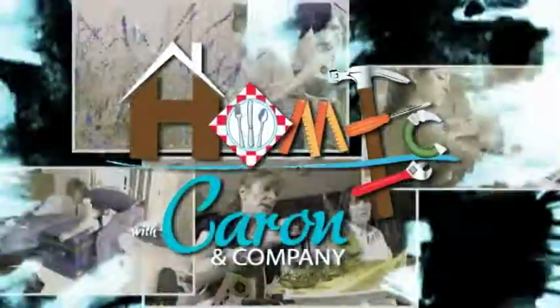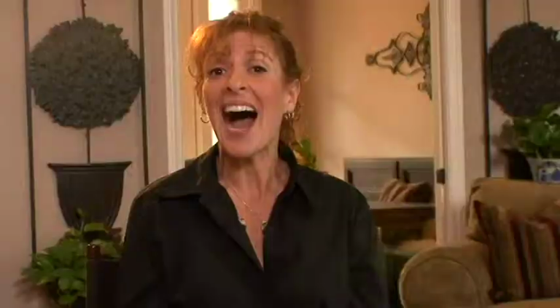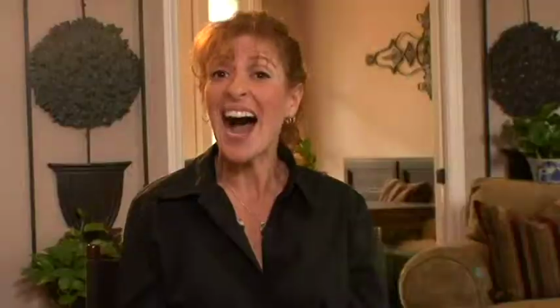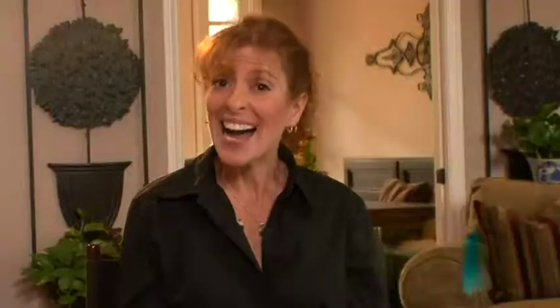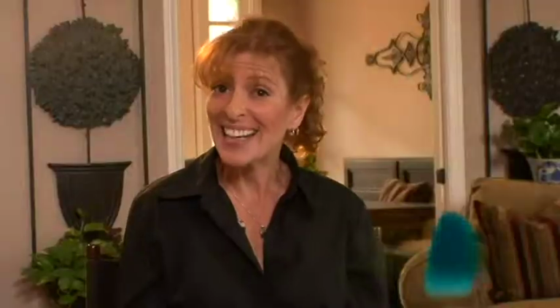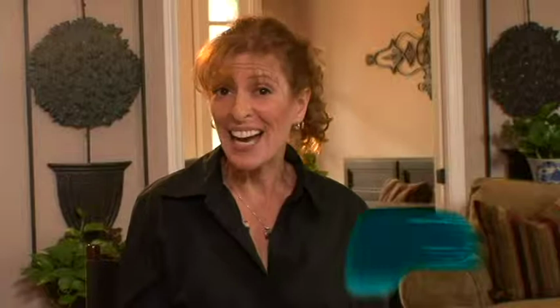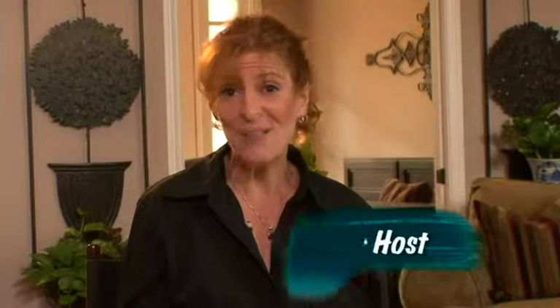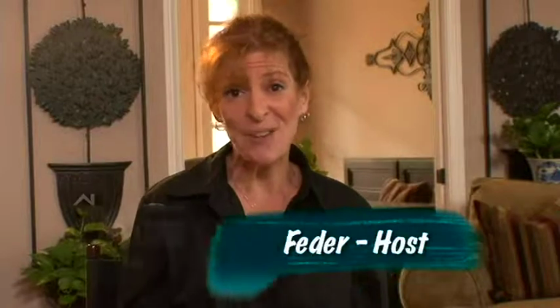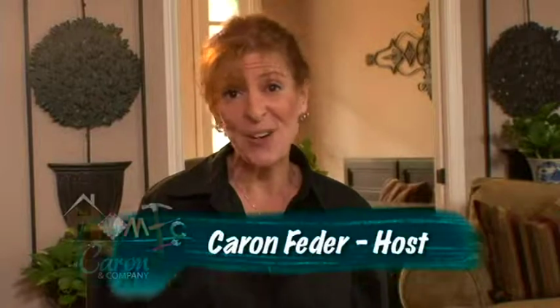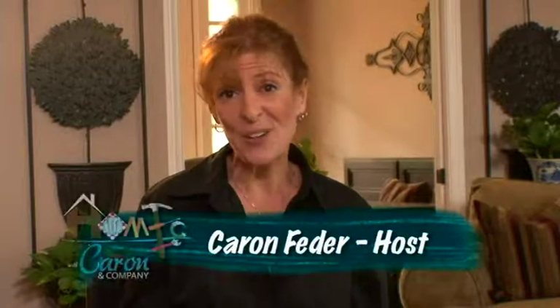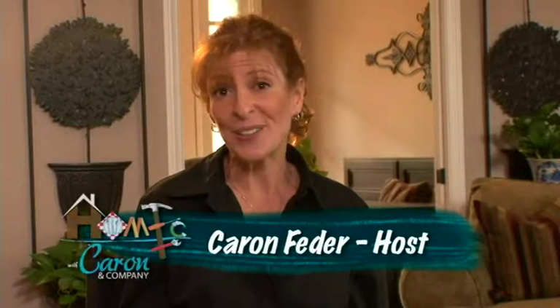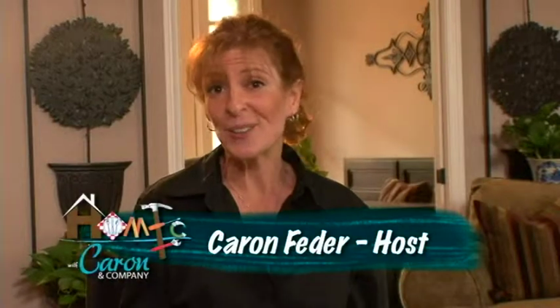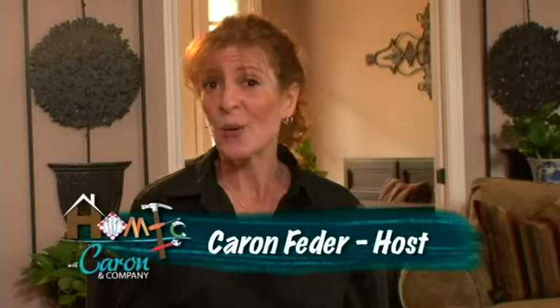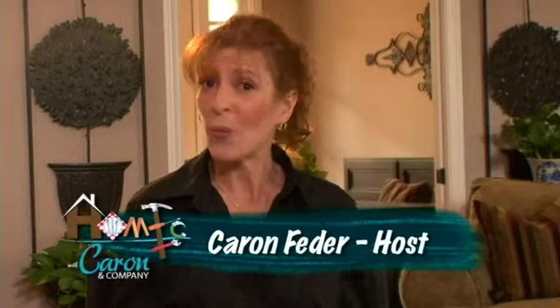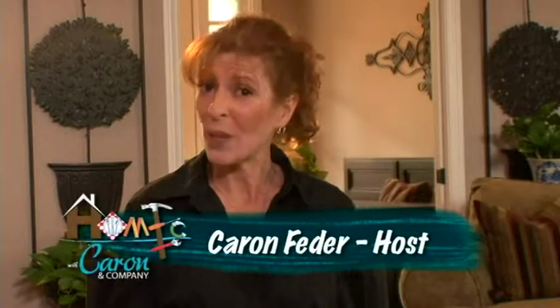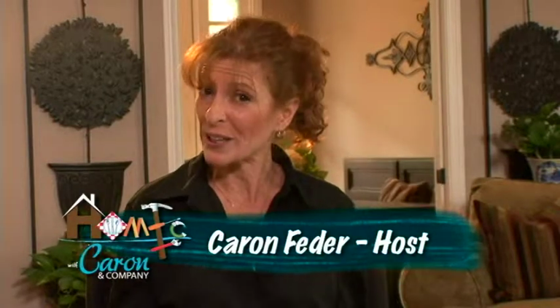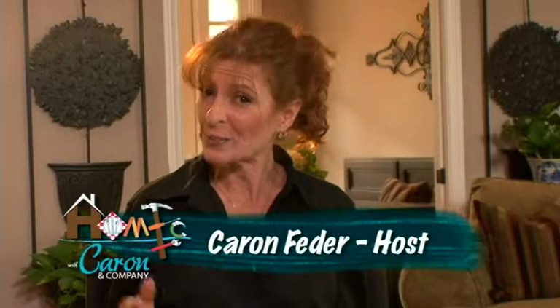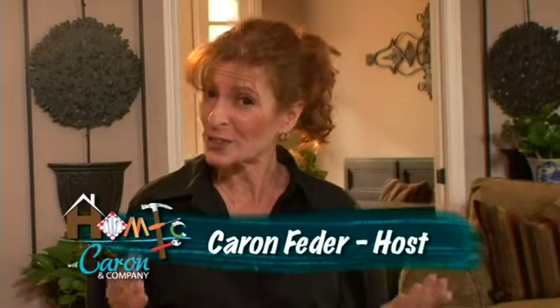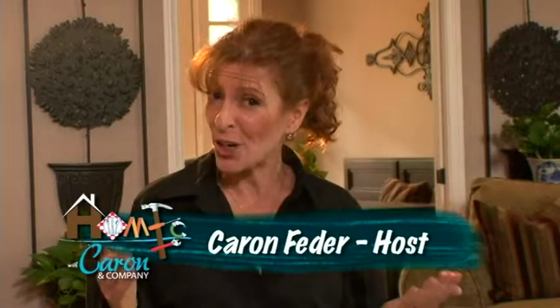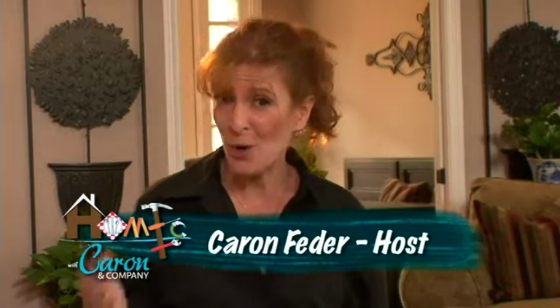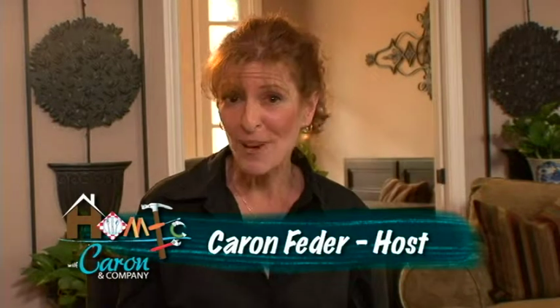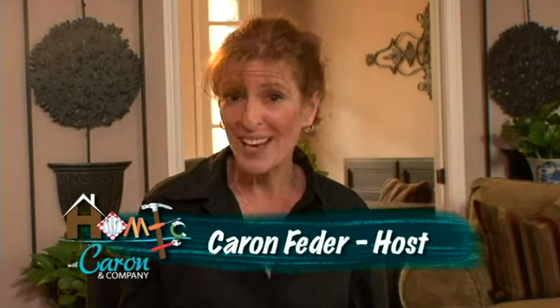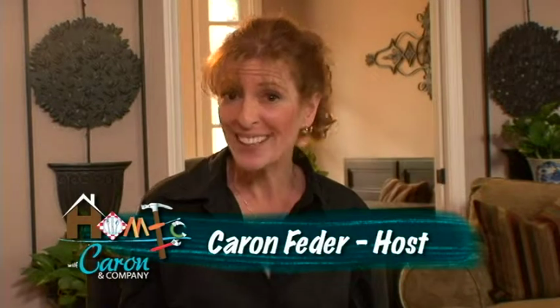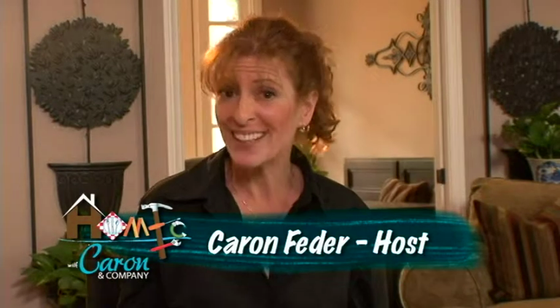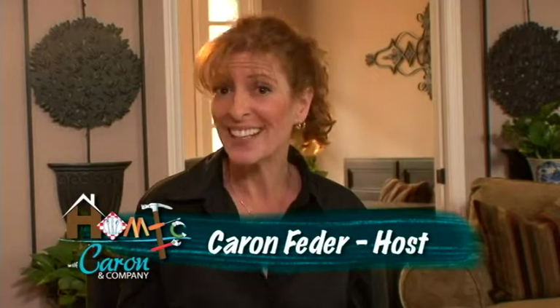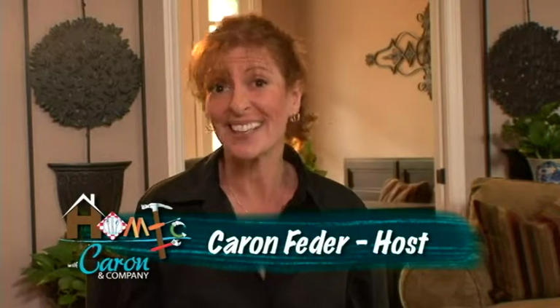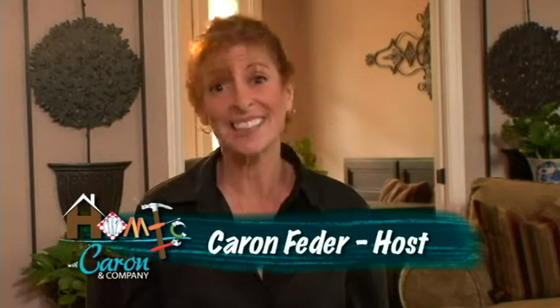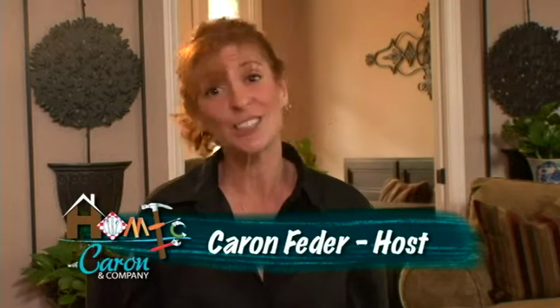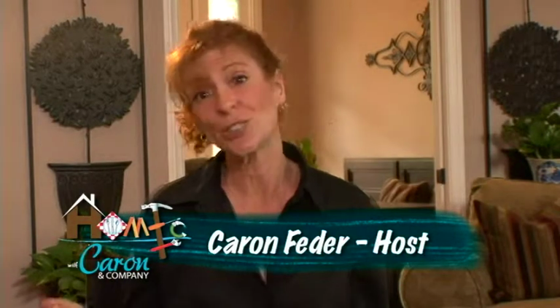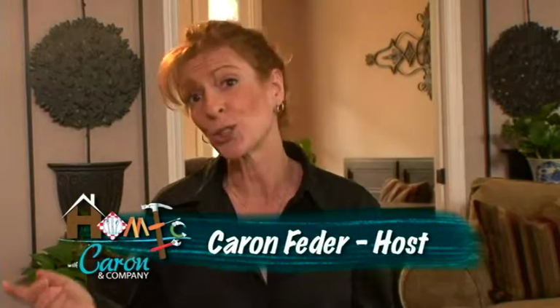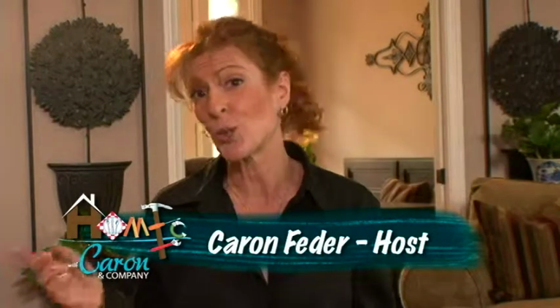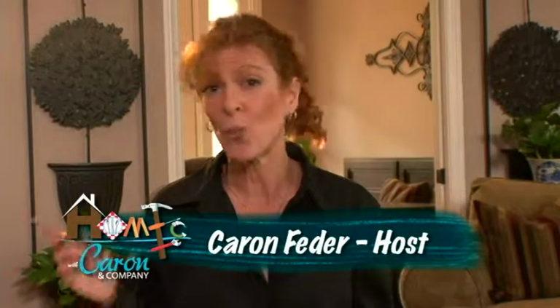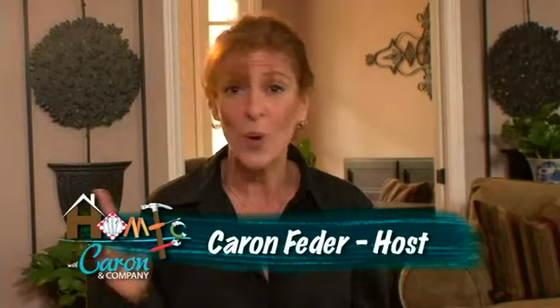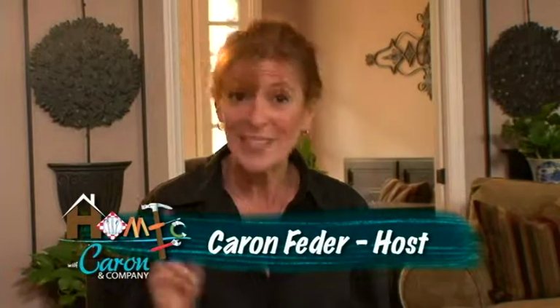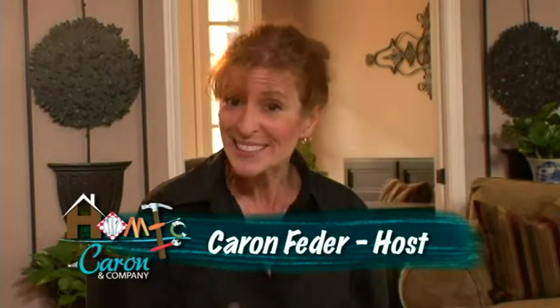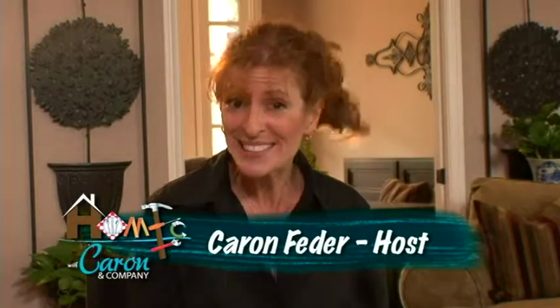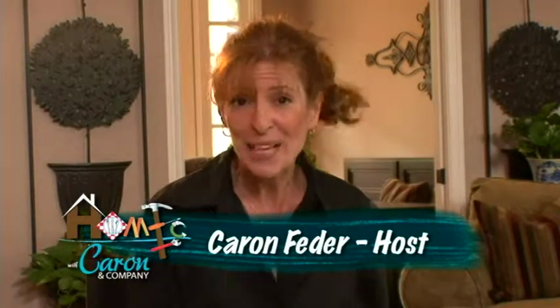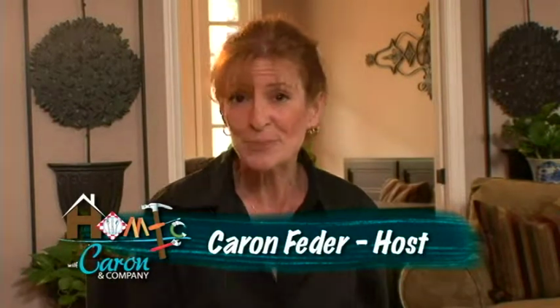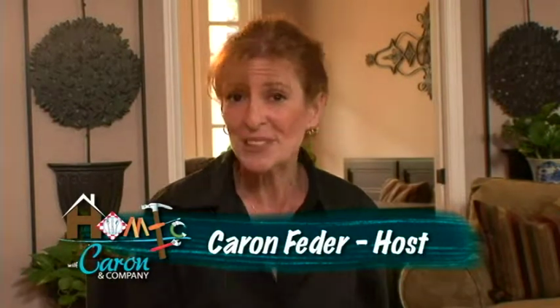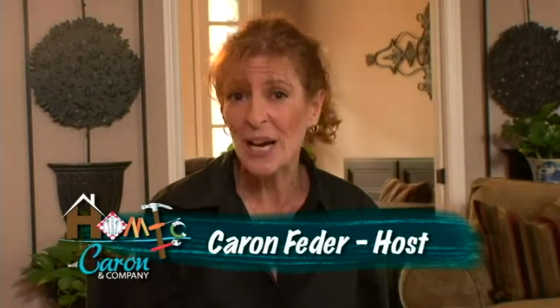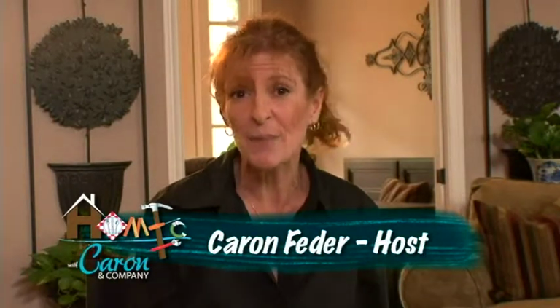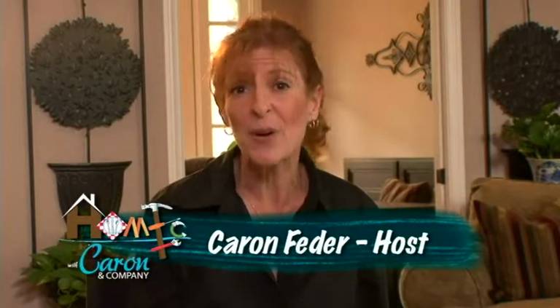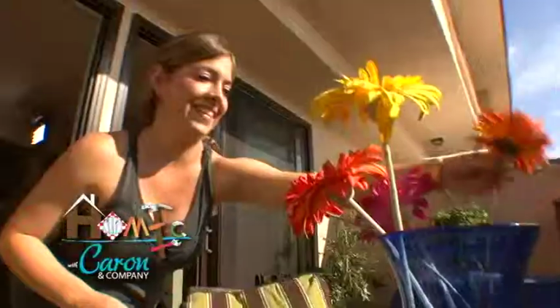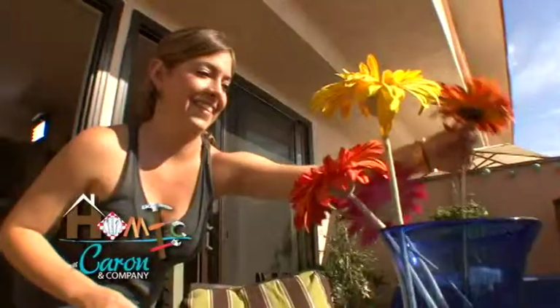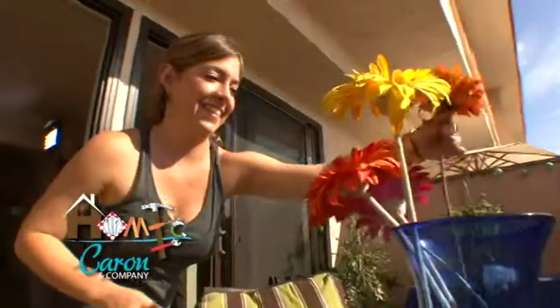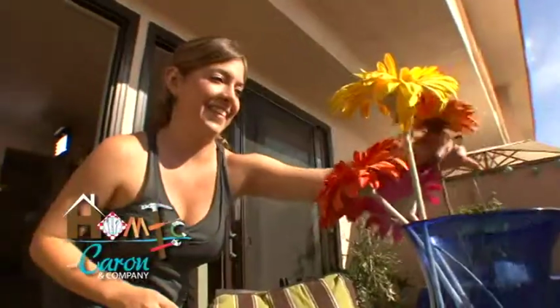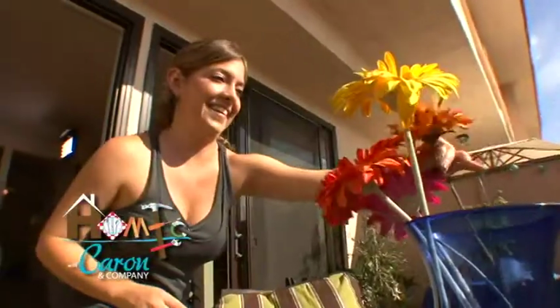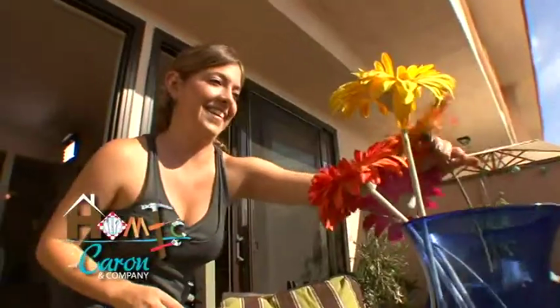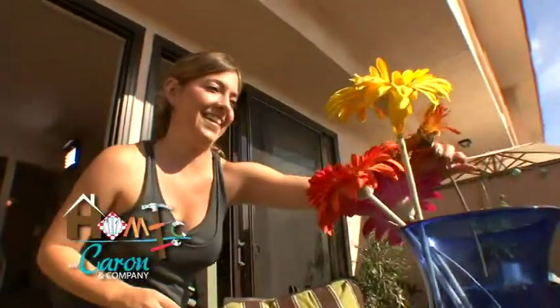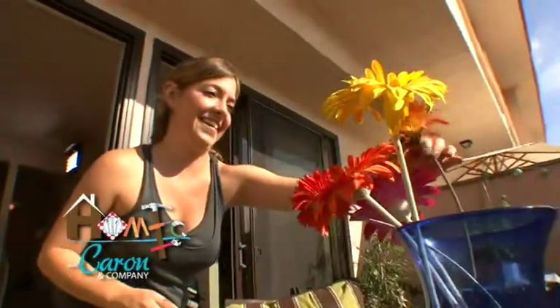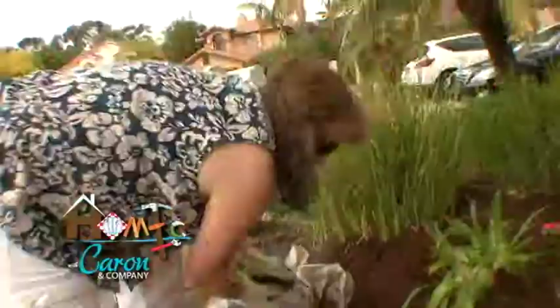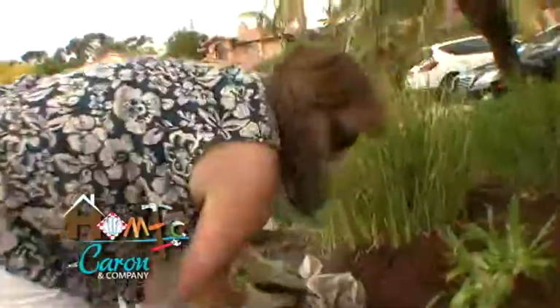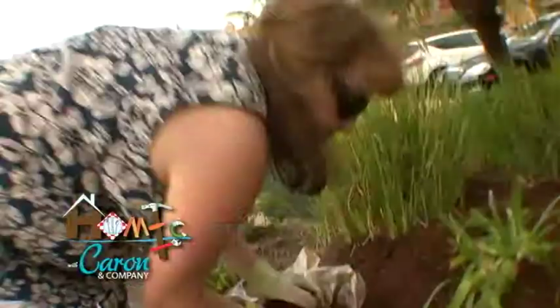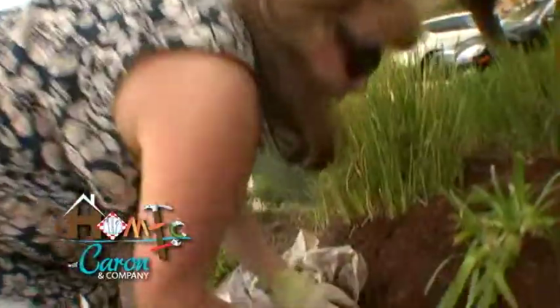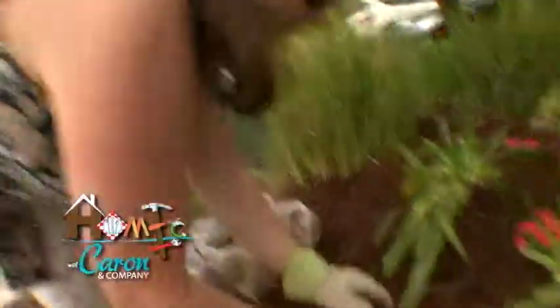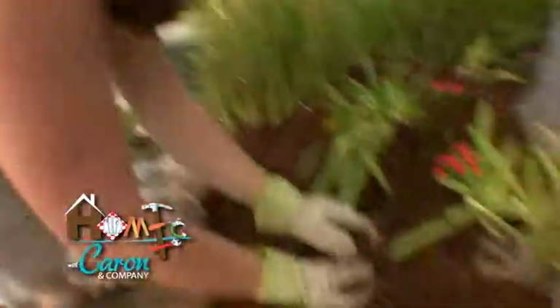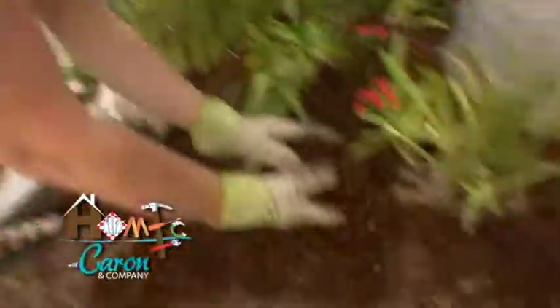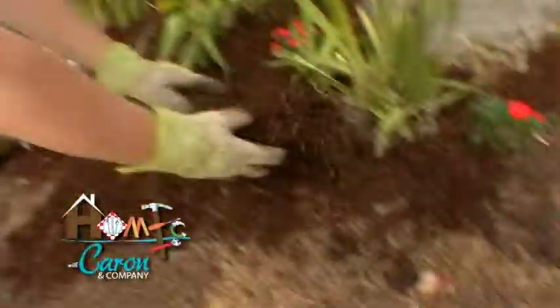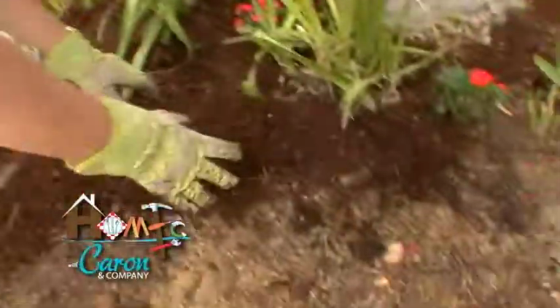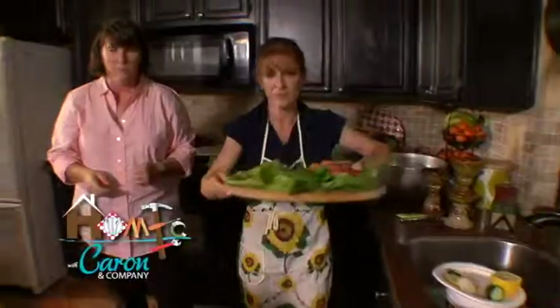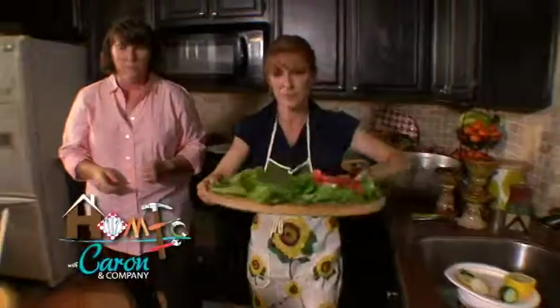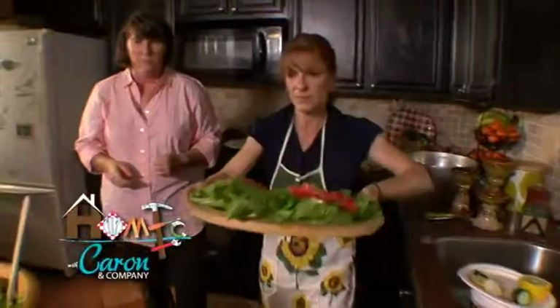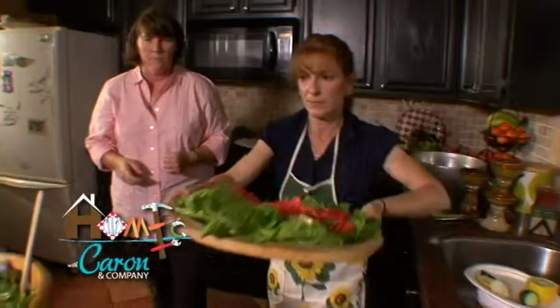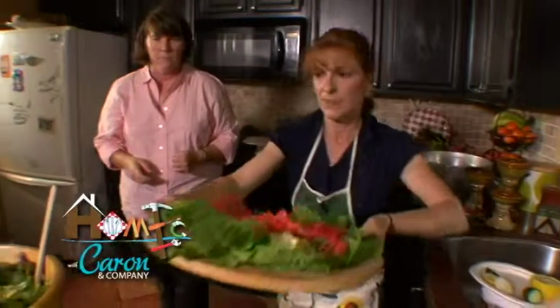Hi, I'm Karen. Welcome to Home Ec, and this is your one-stop shop for anything you need to do in your home.